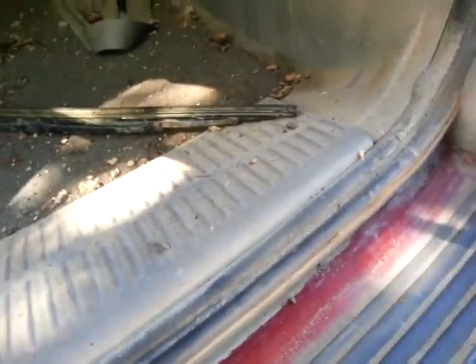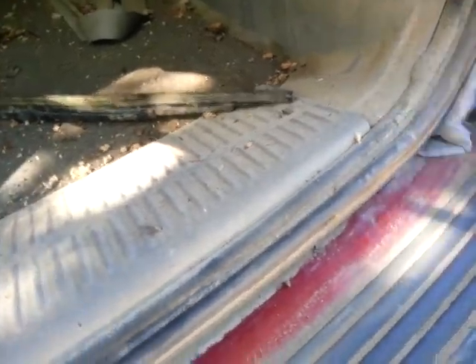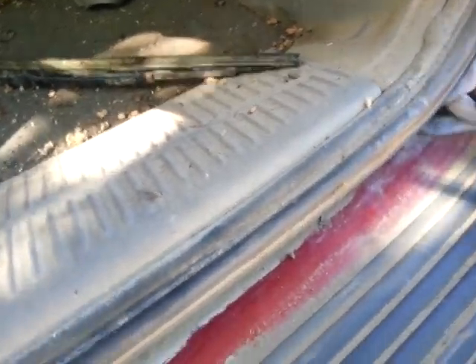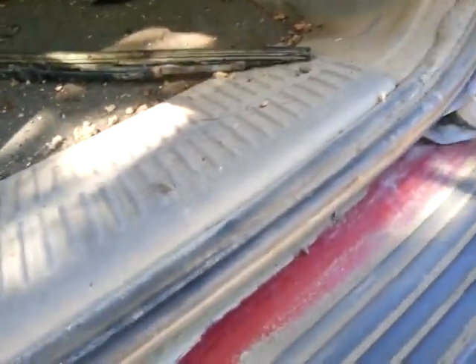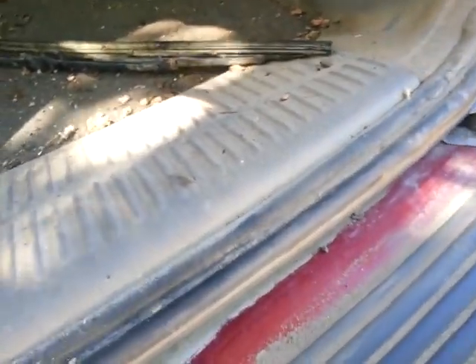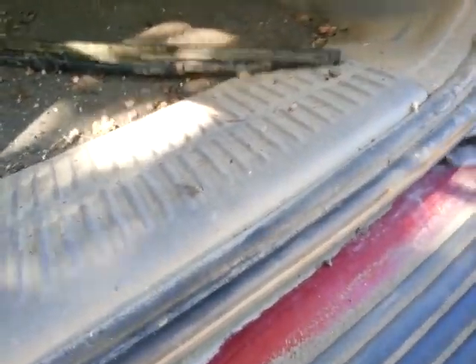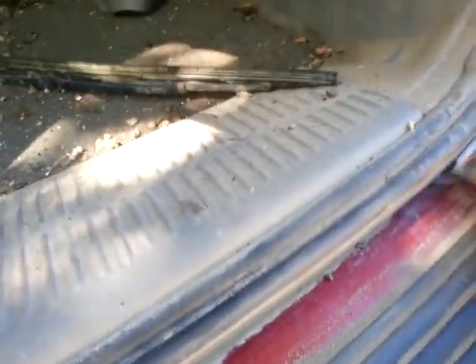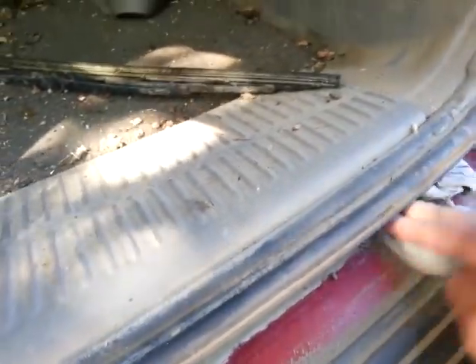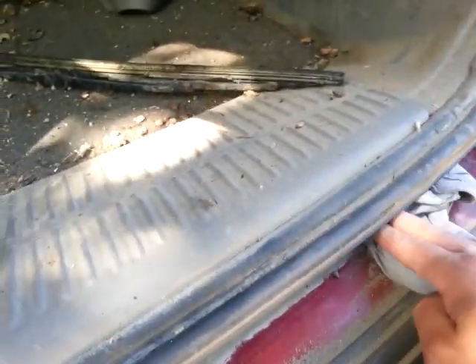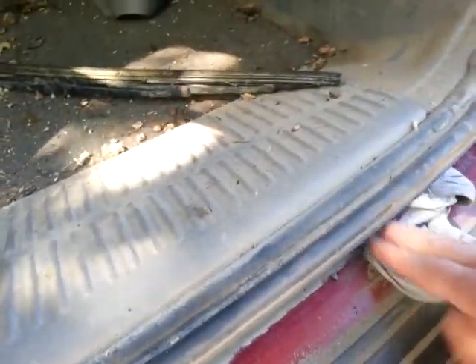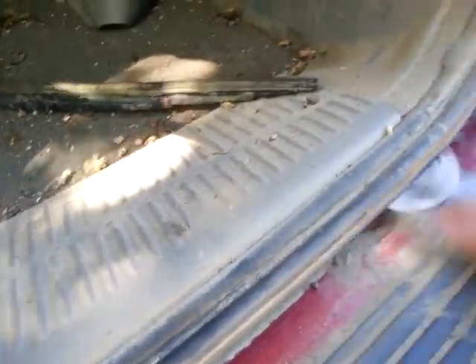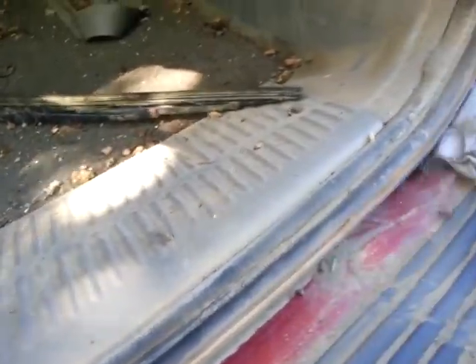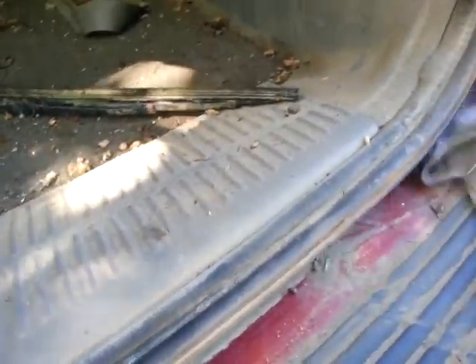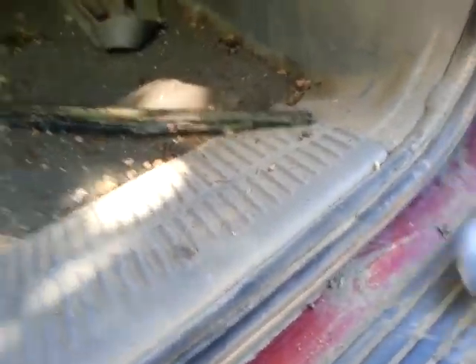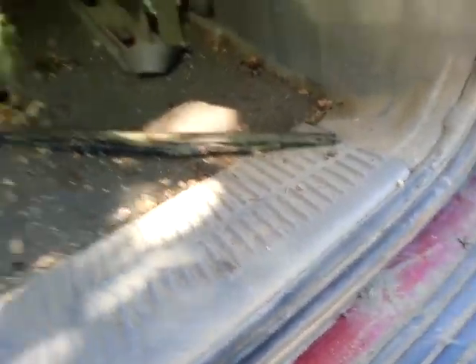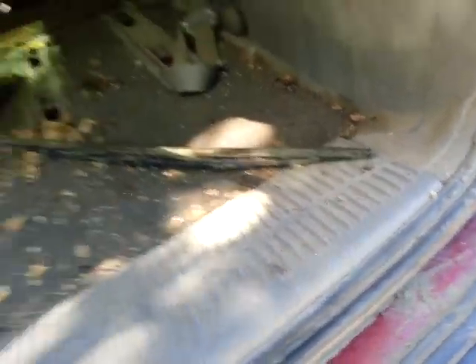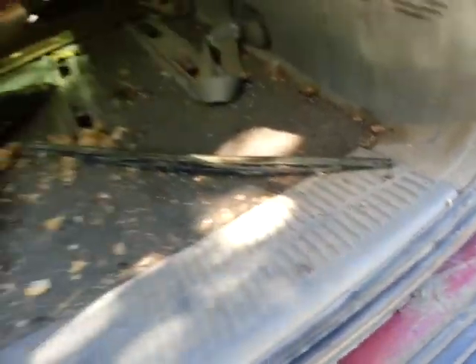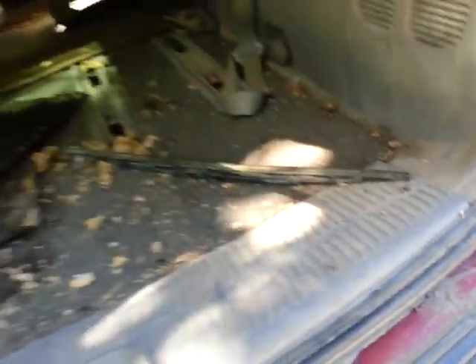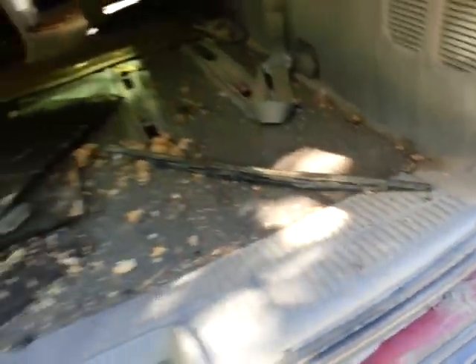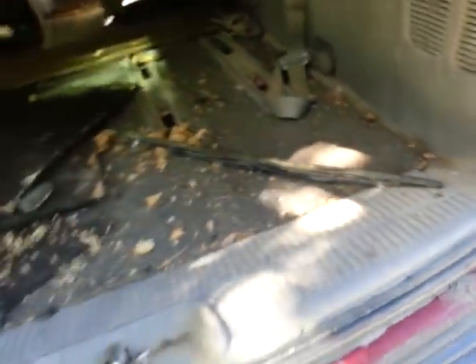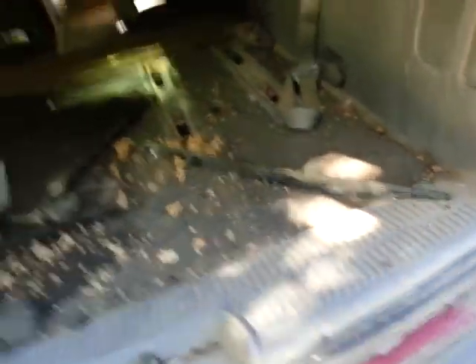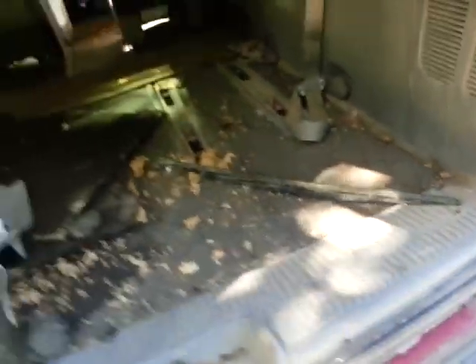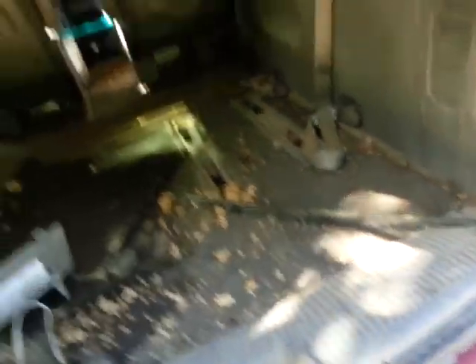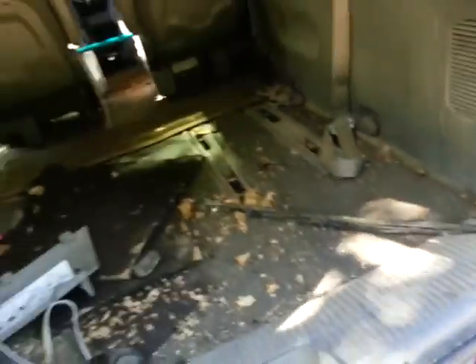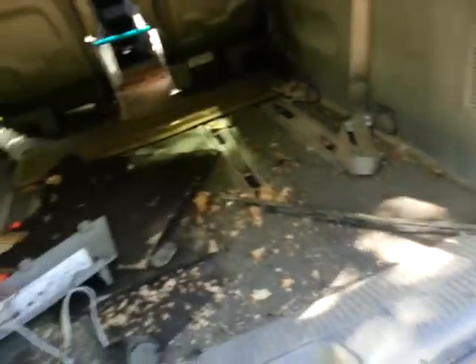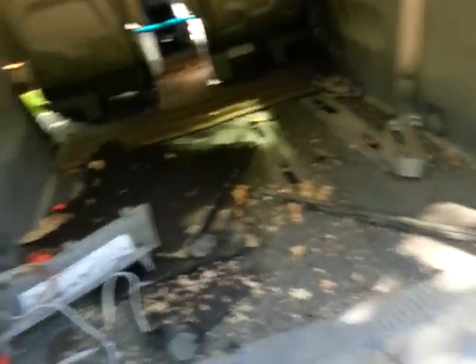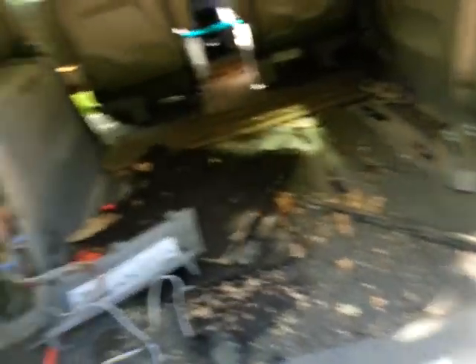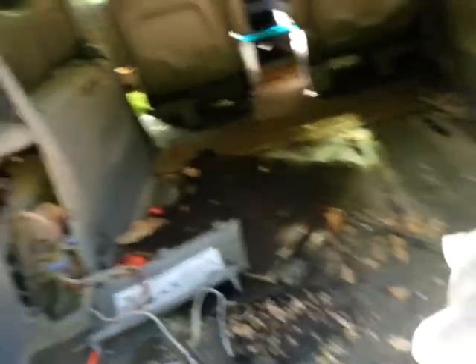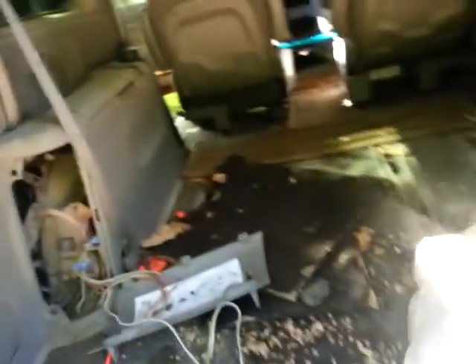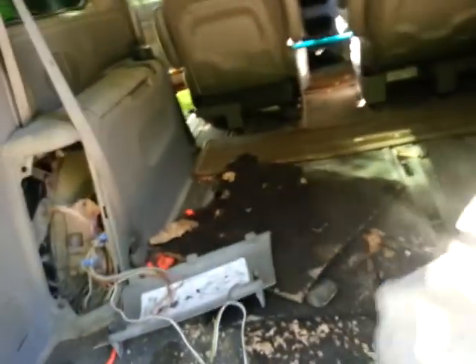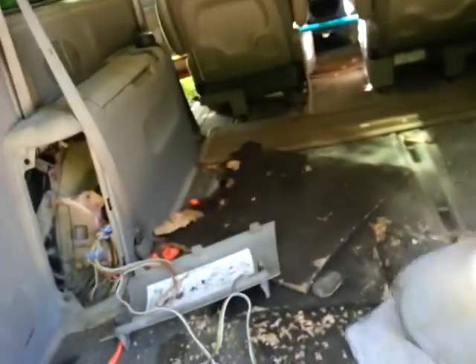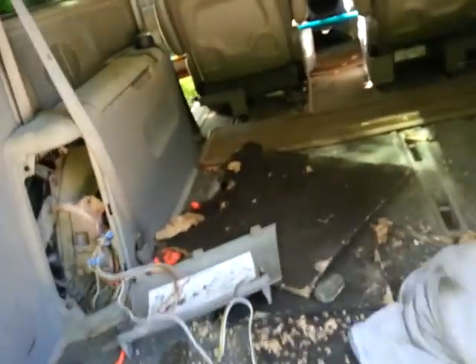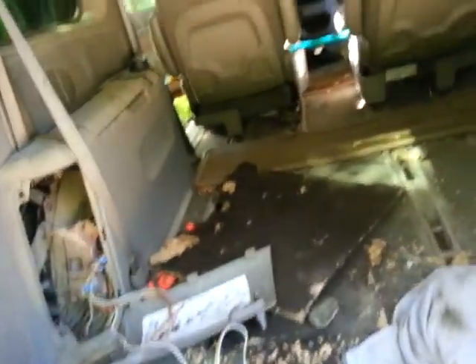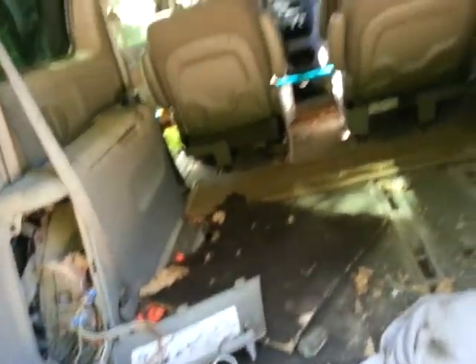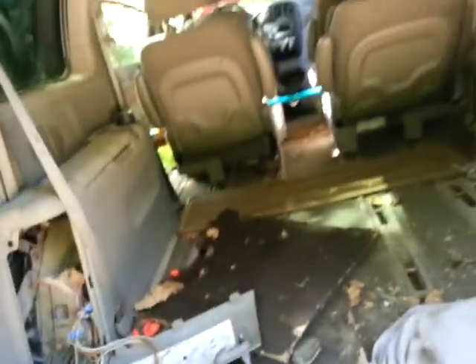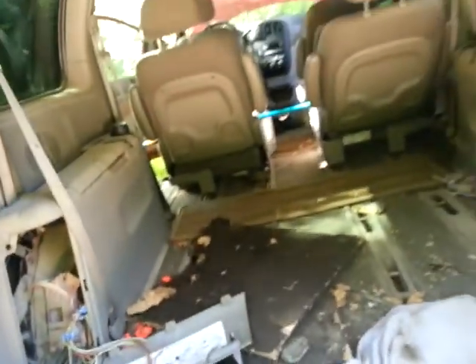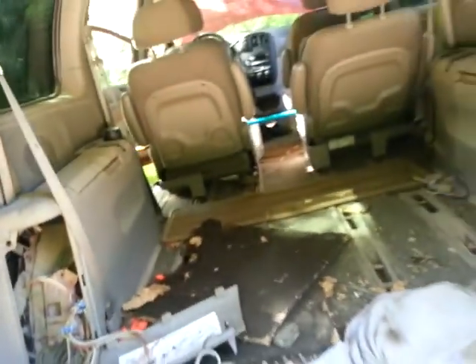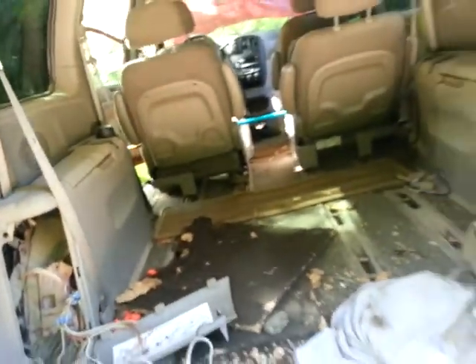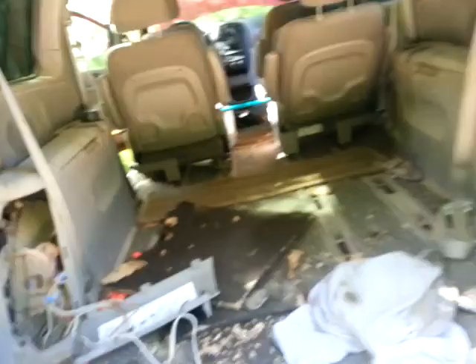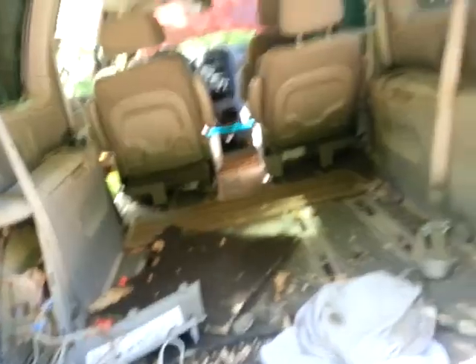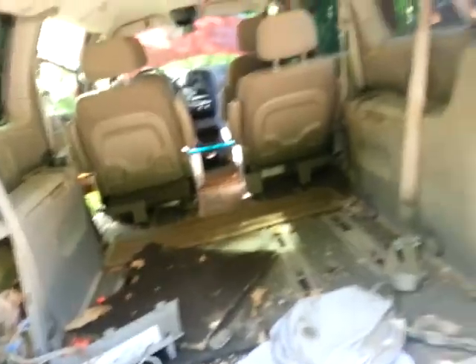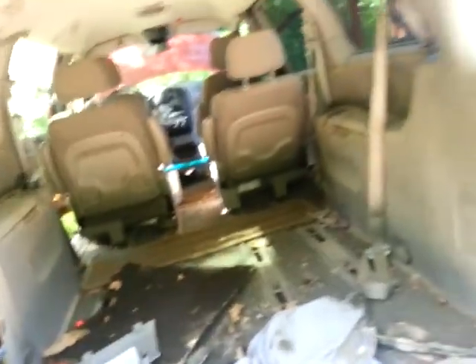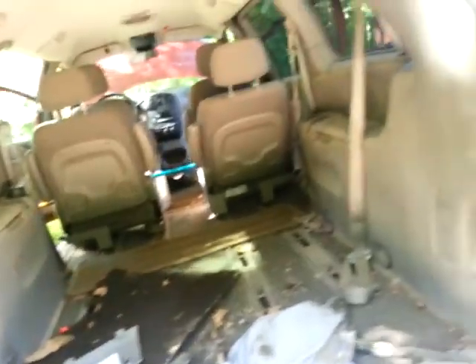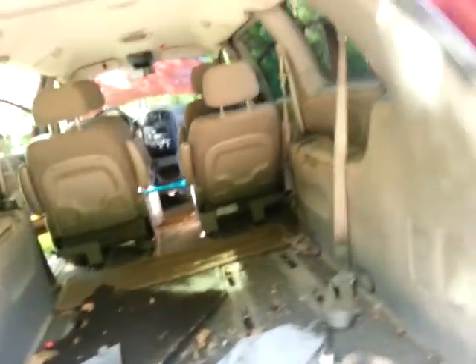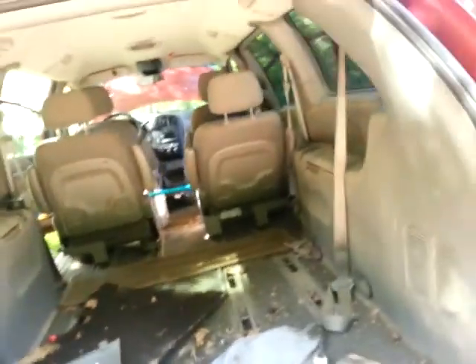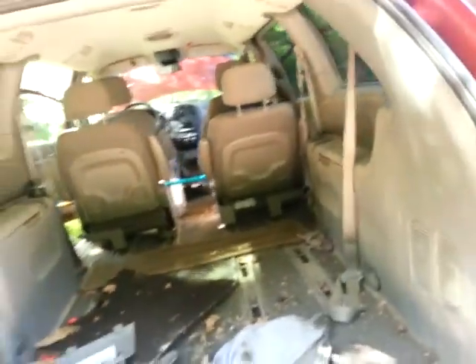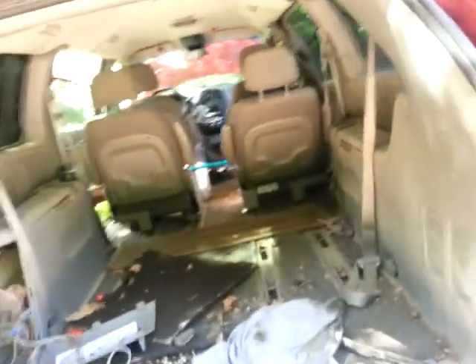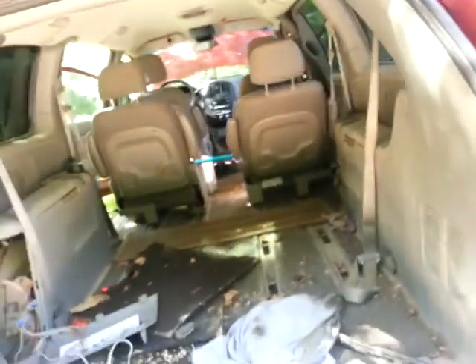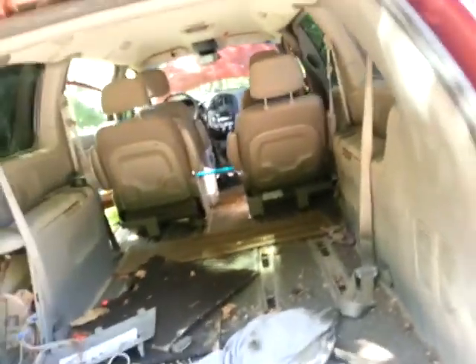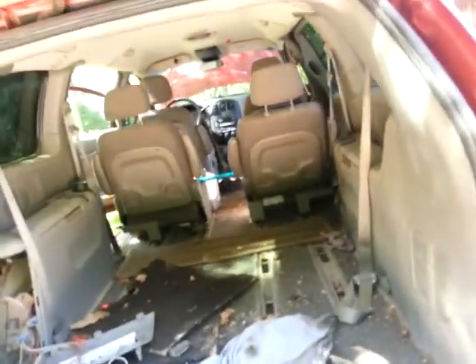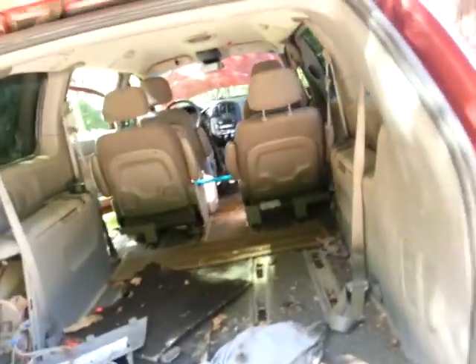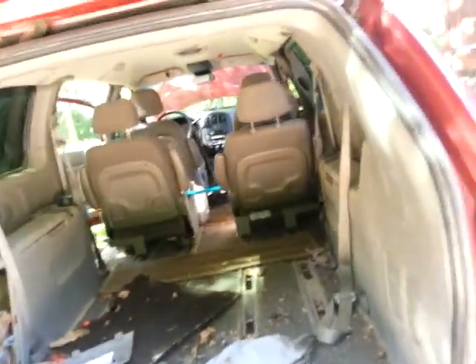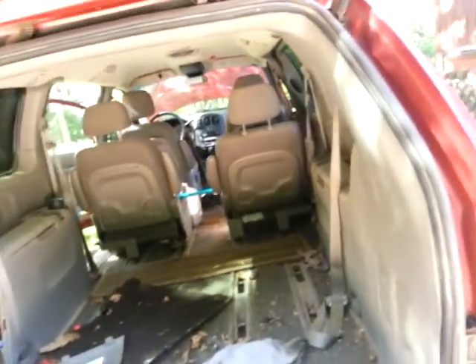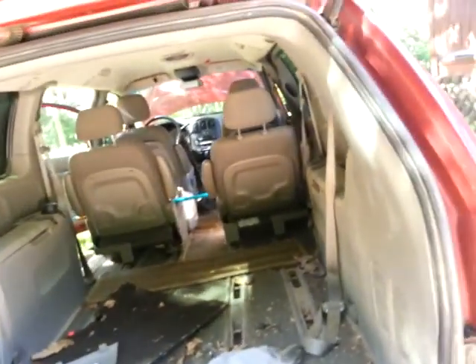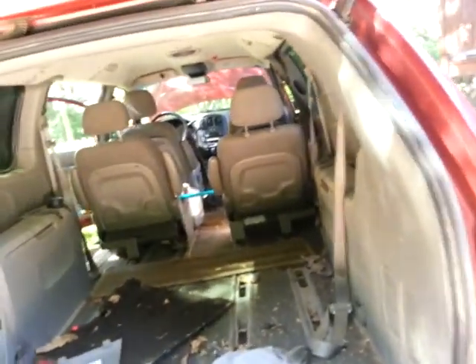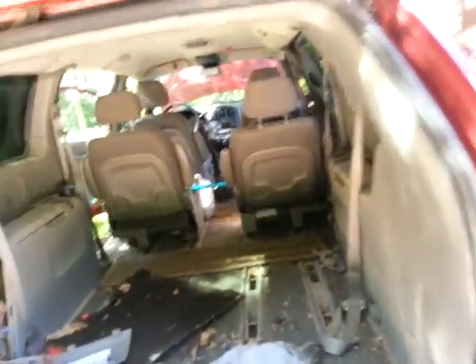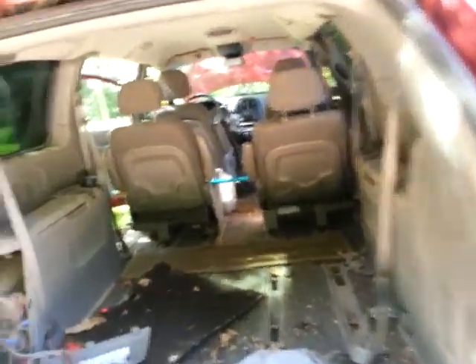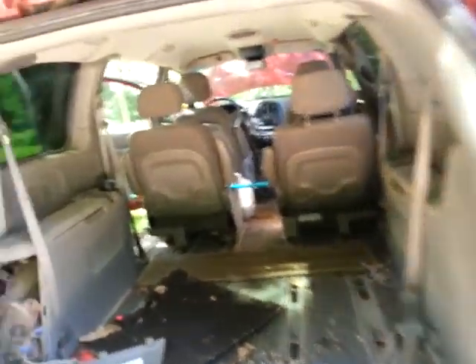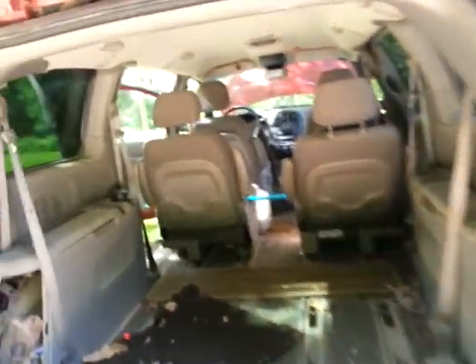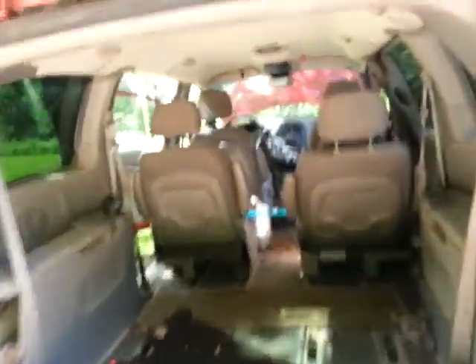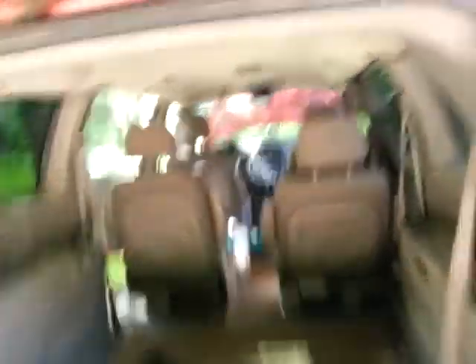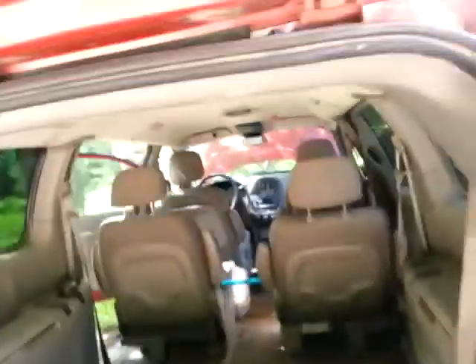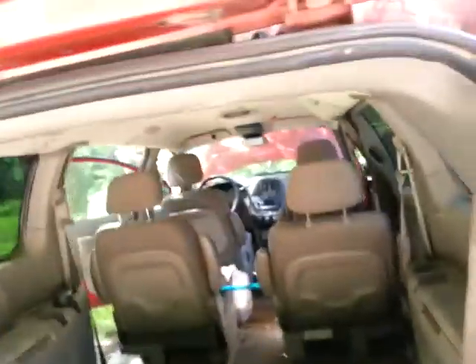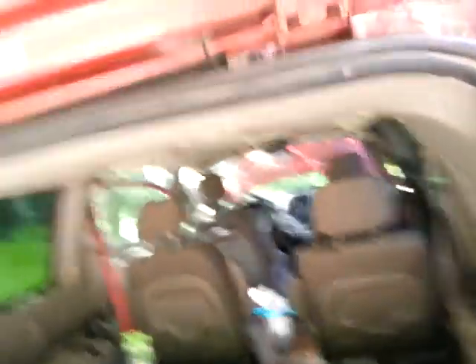If you have a pressure washer, a lot of it will come off. But it's still a good idea to go over it like that, because then you can inspect things like hinges and your shocks and whatever.